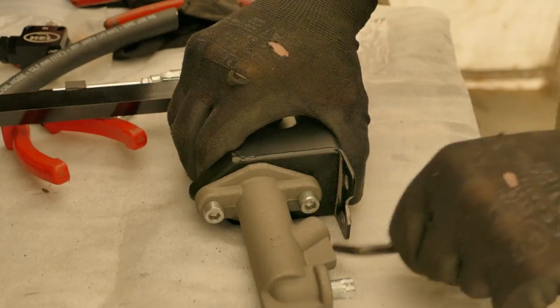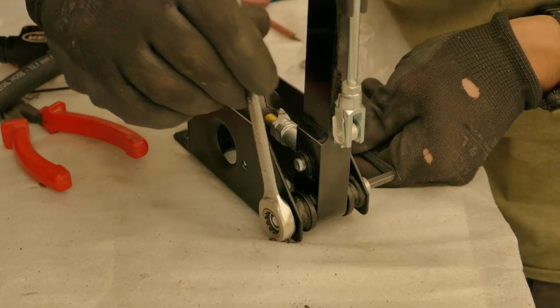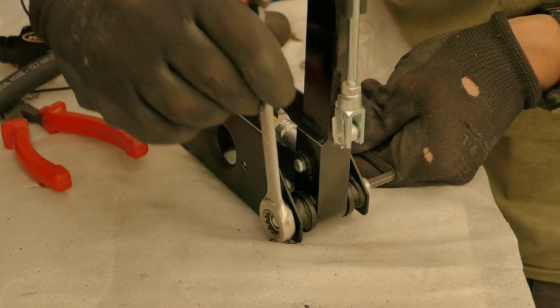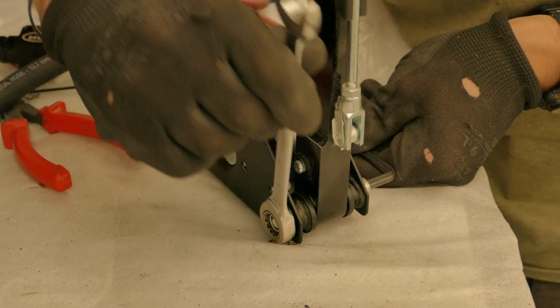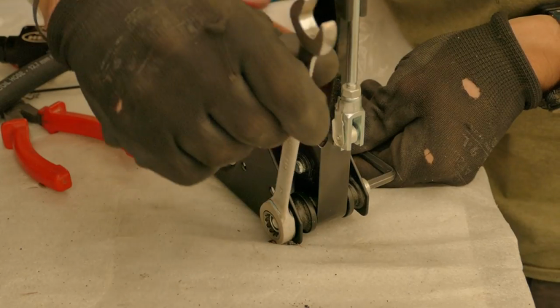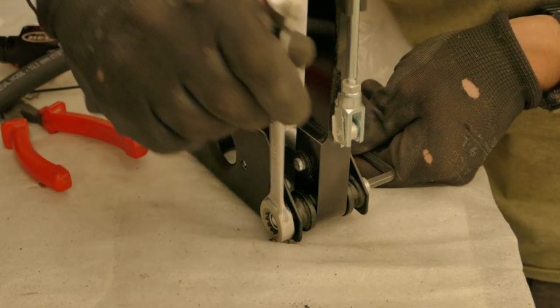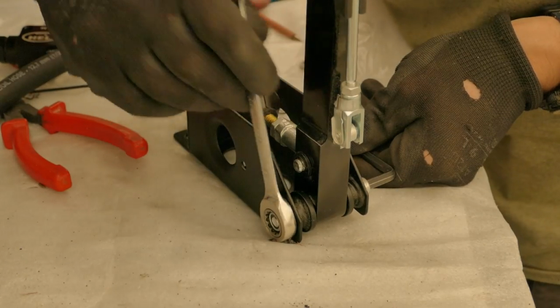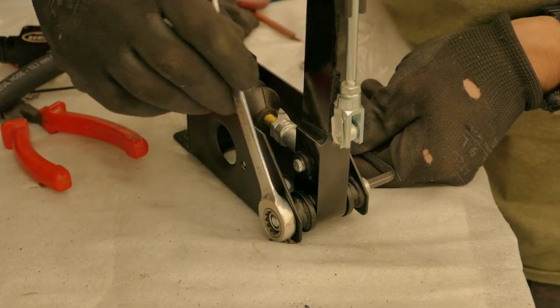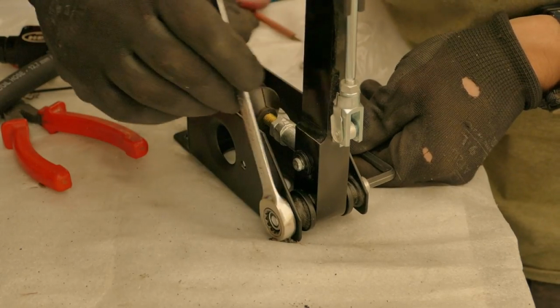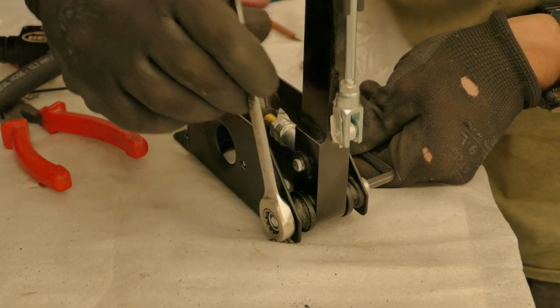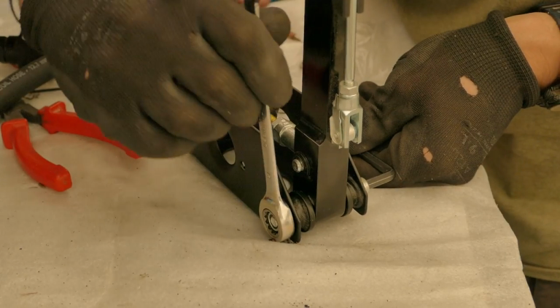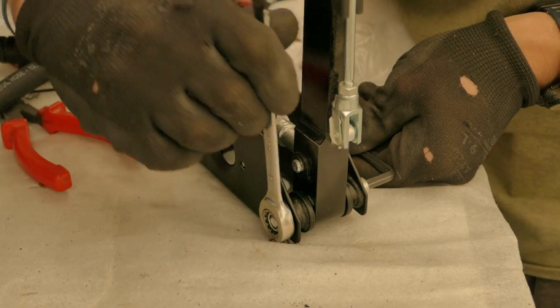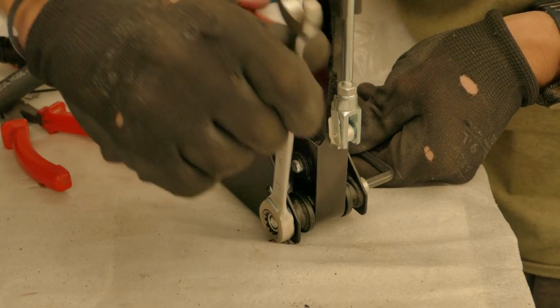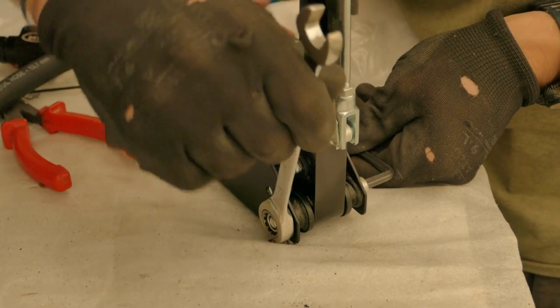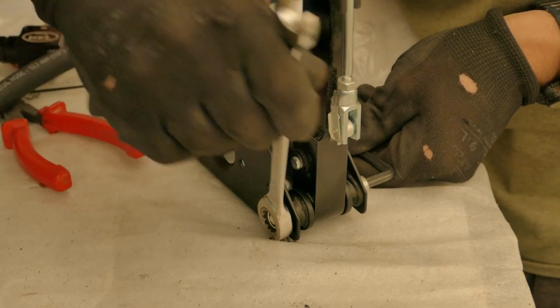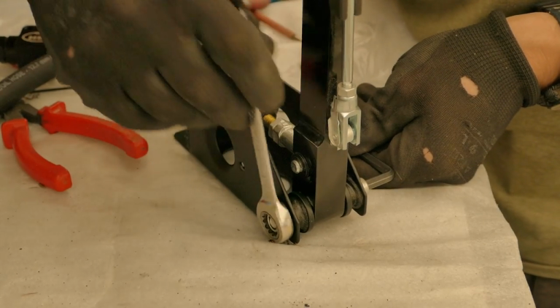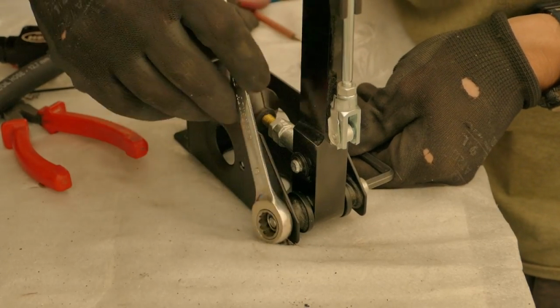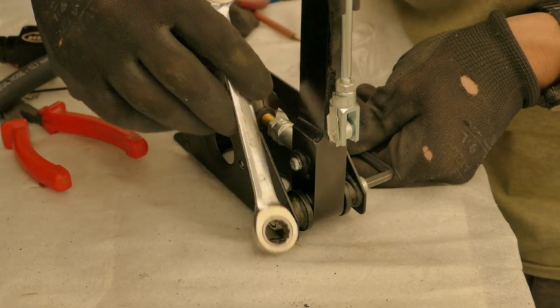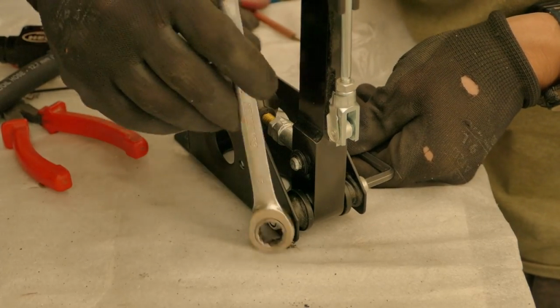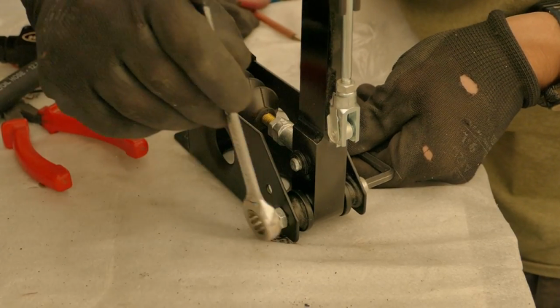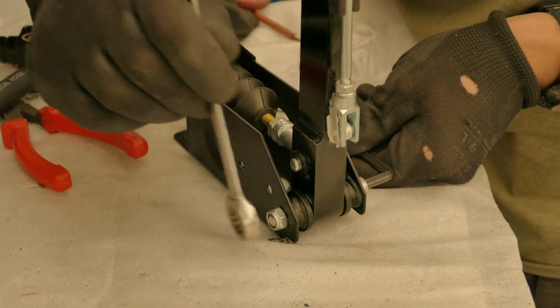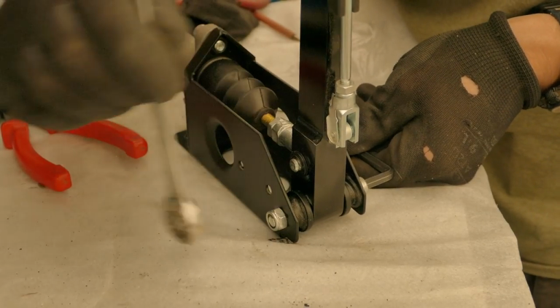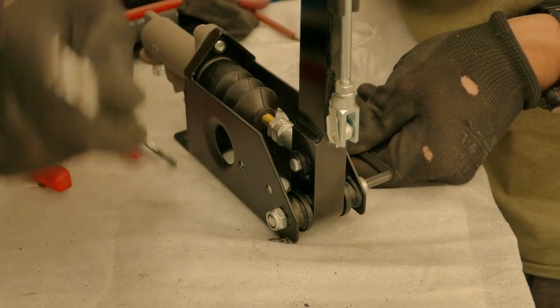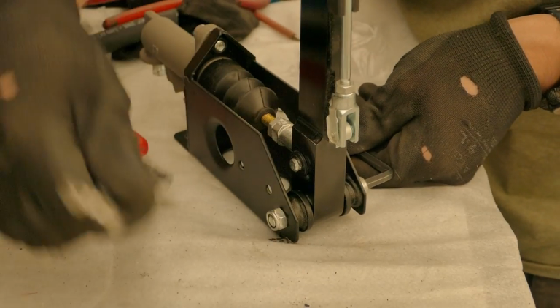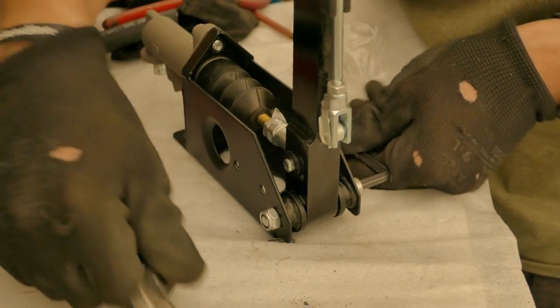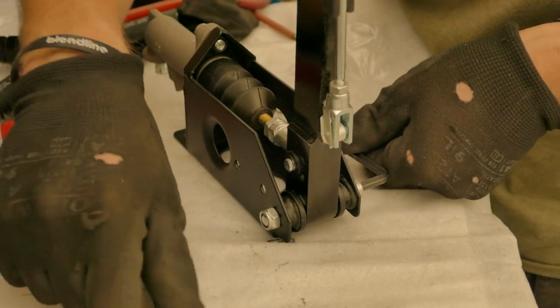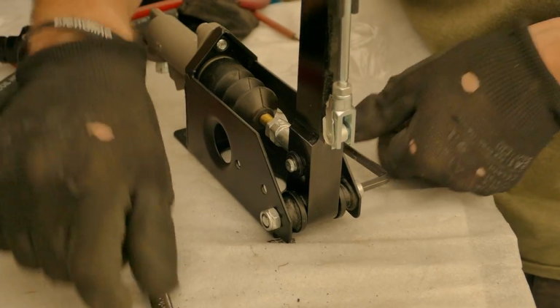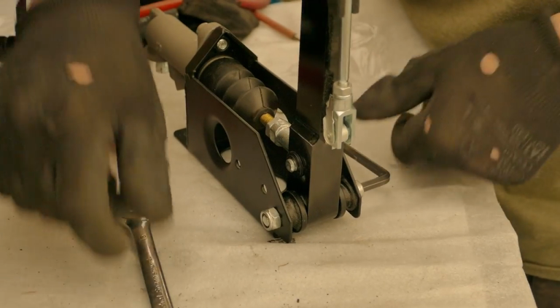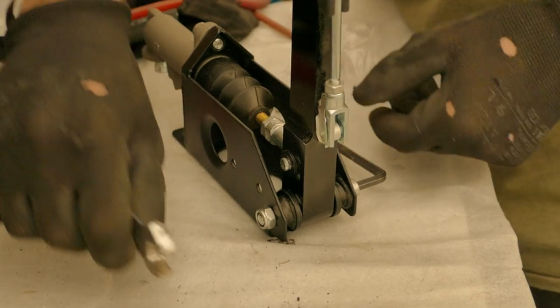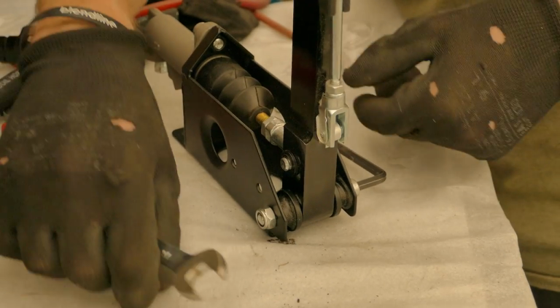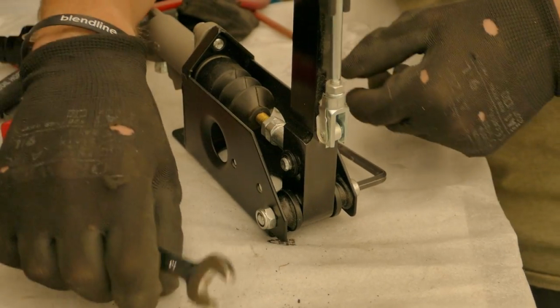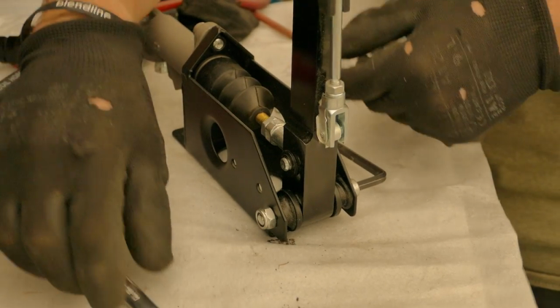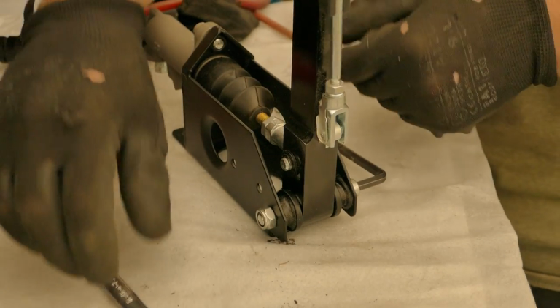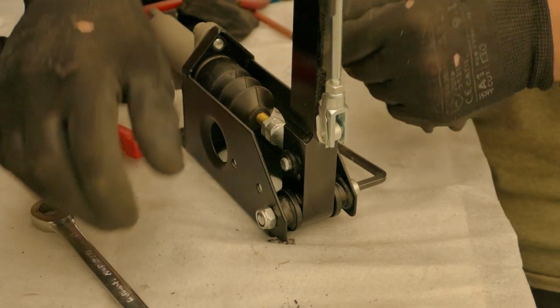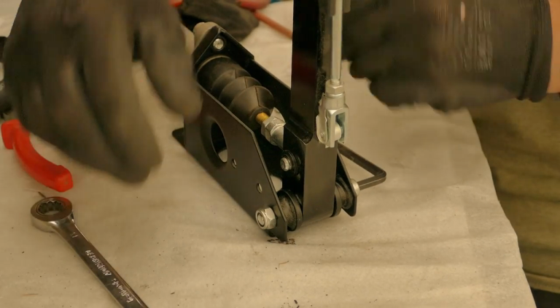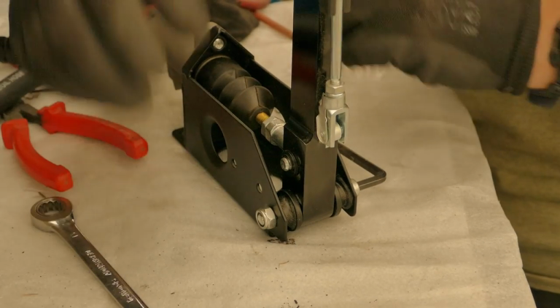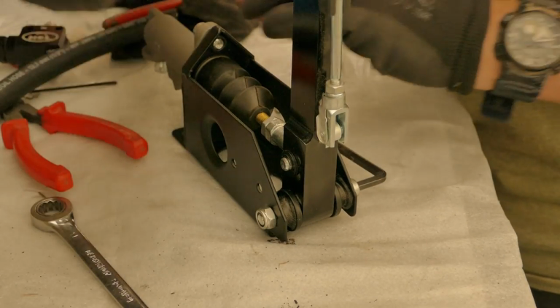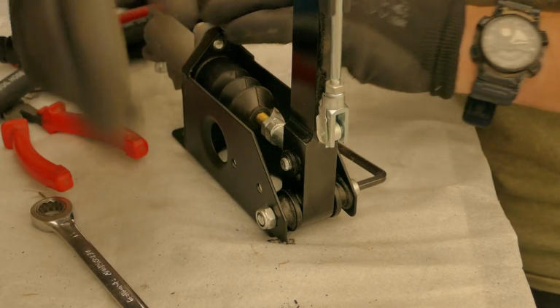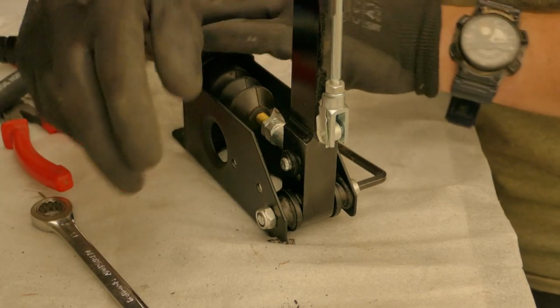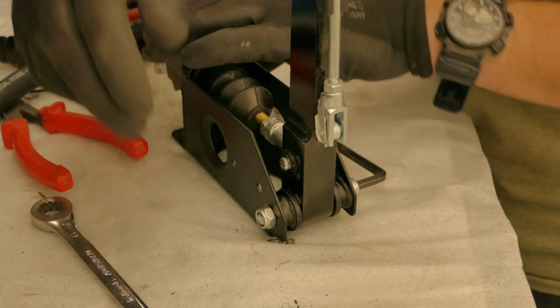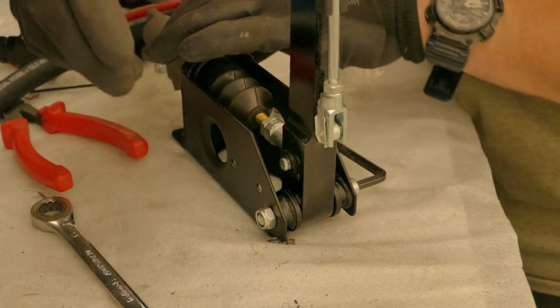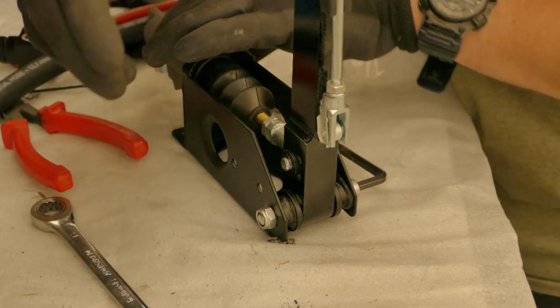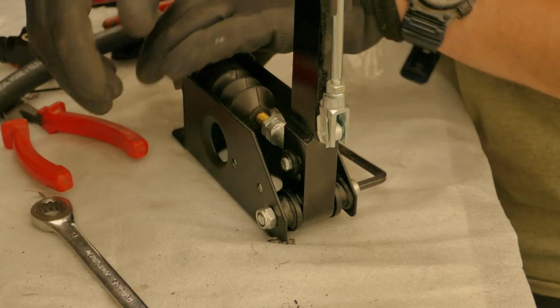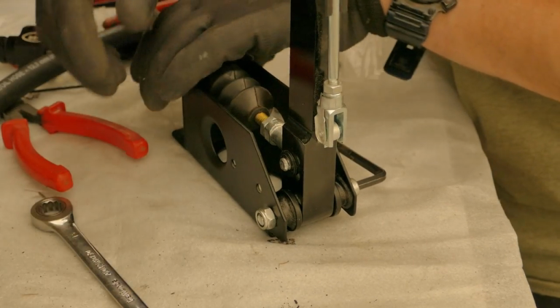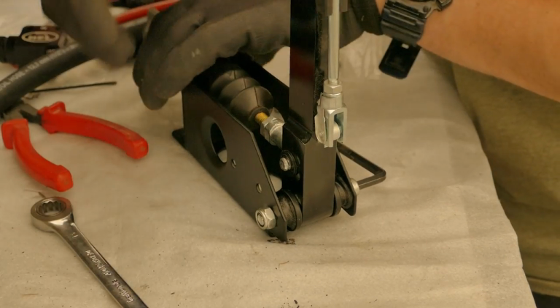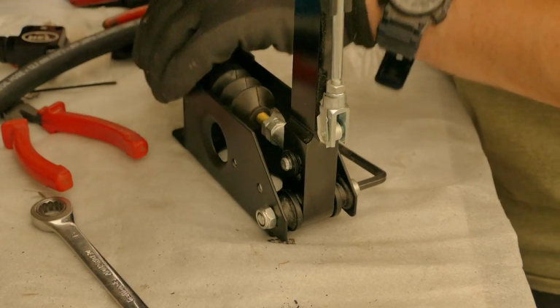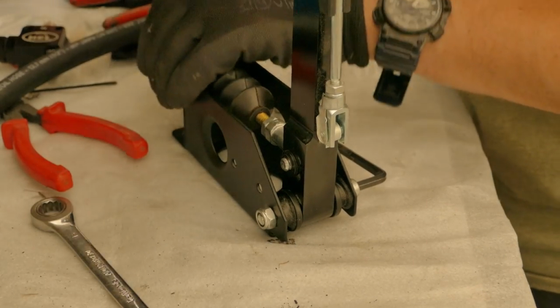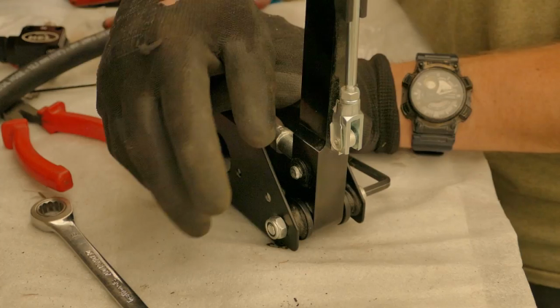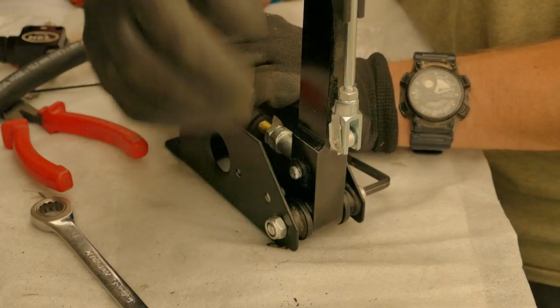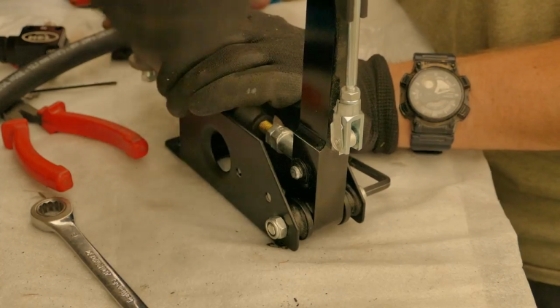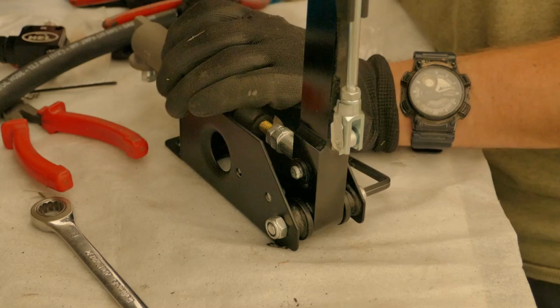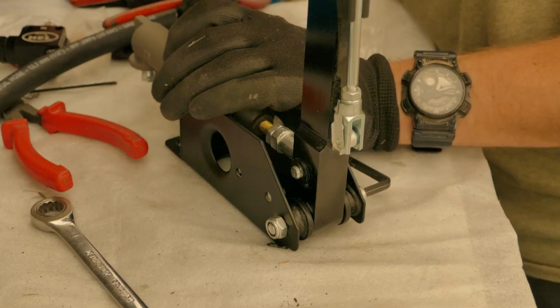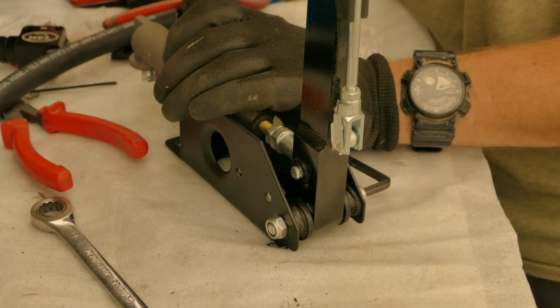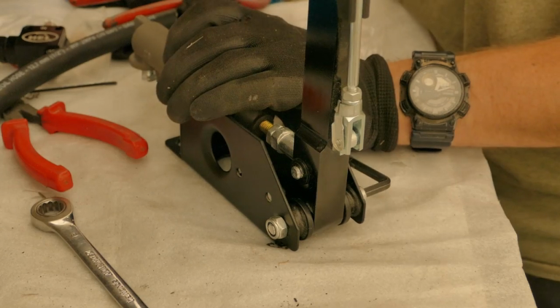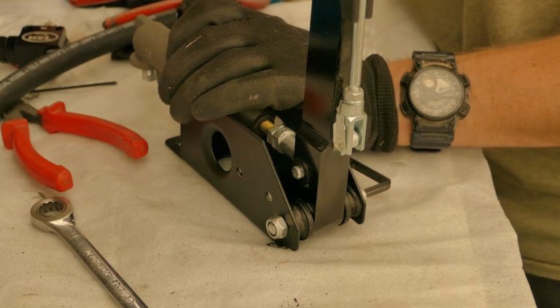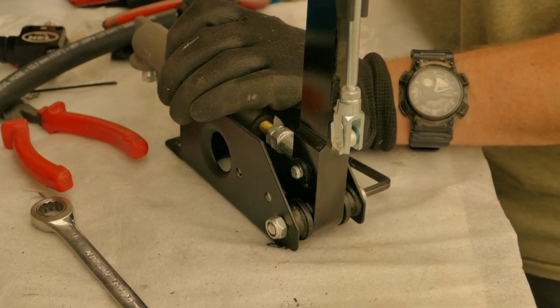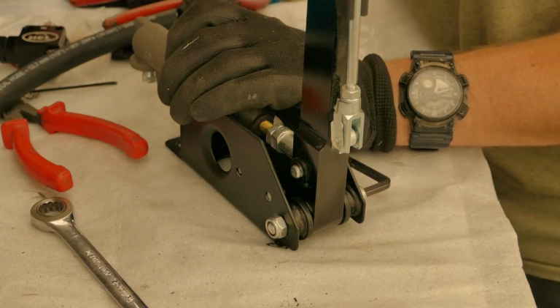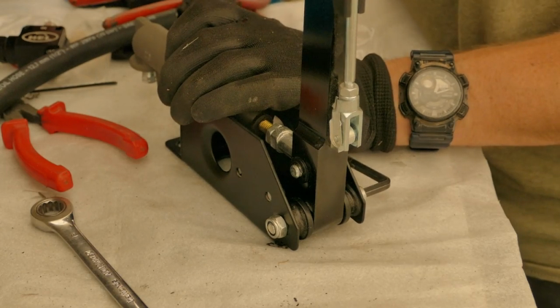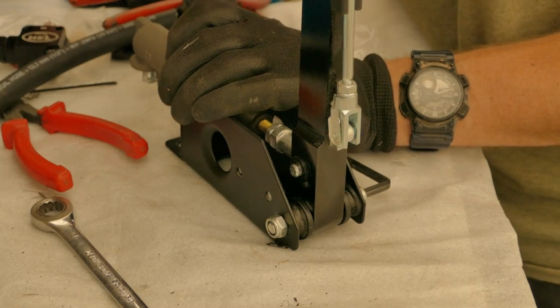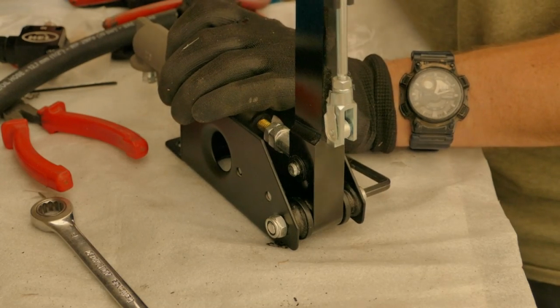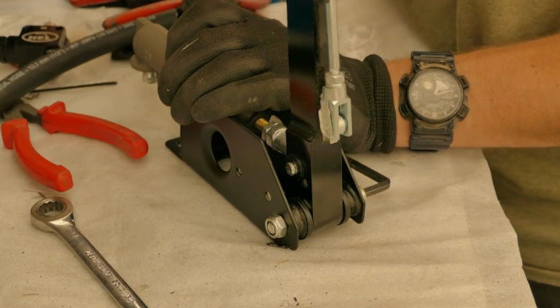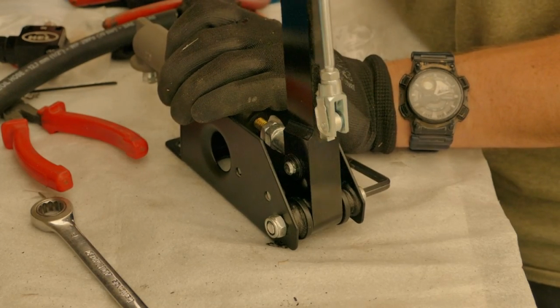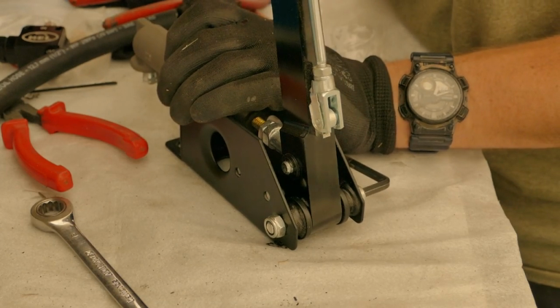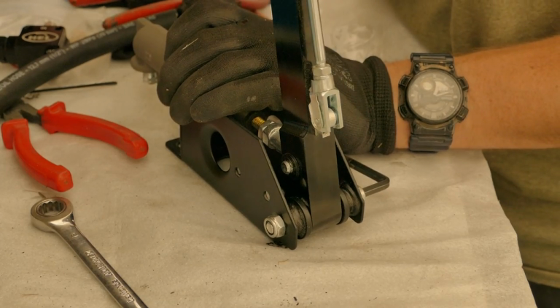As I do this up, I want to check I don't make it too tight. I don't want too much resistance and for the lever not to return fully.